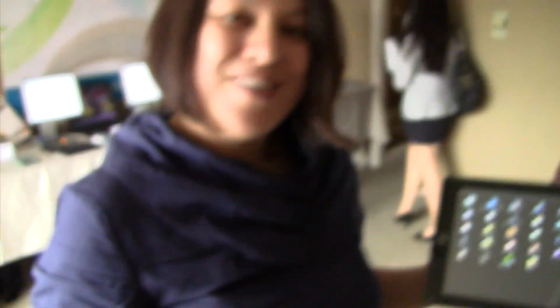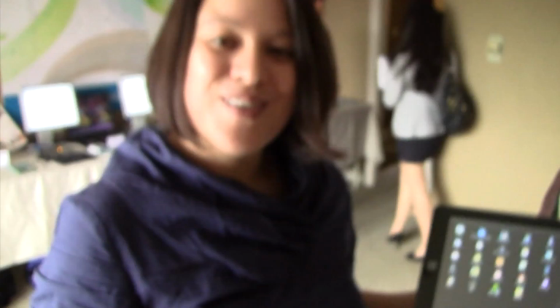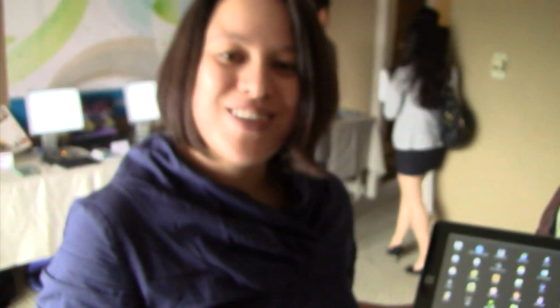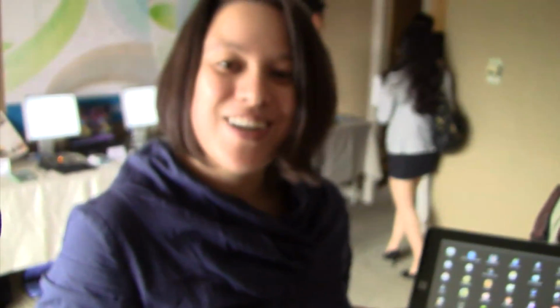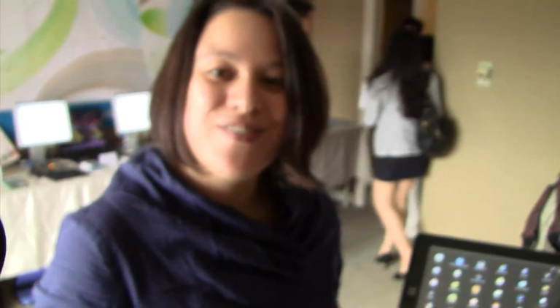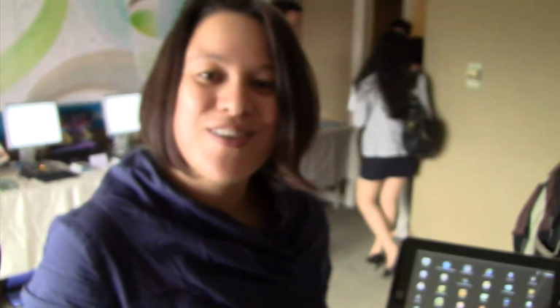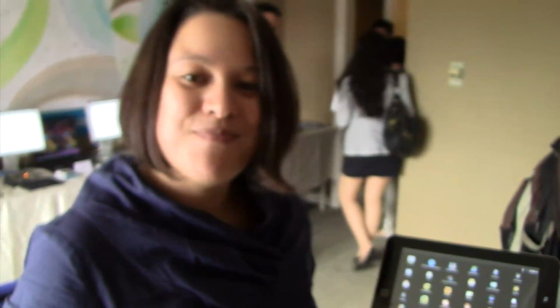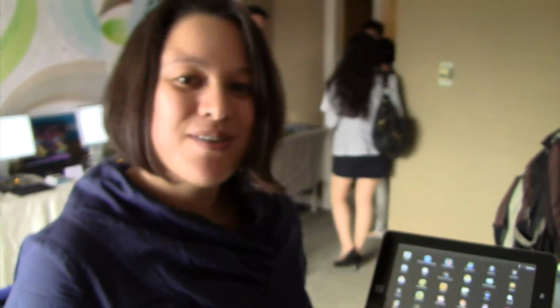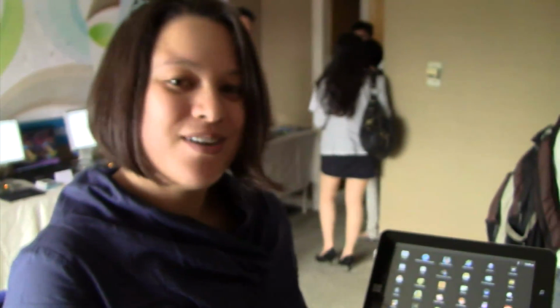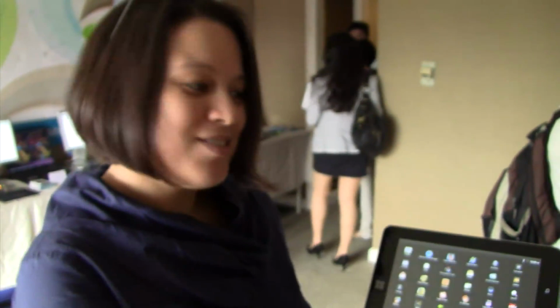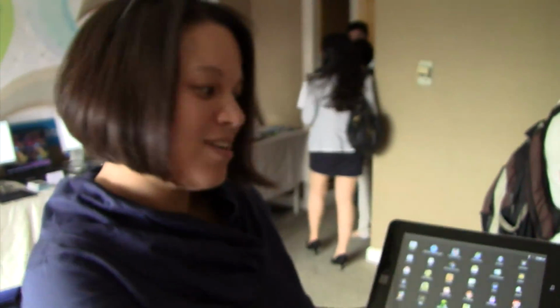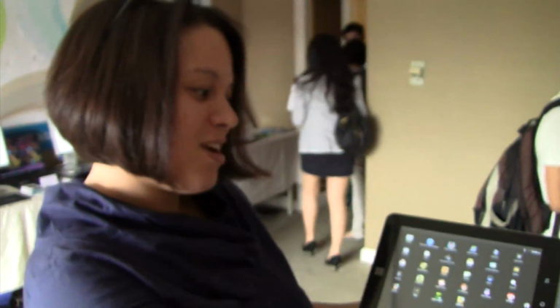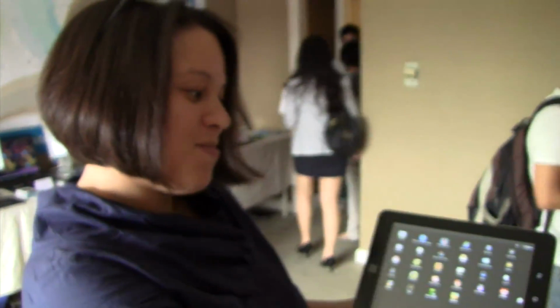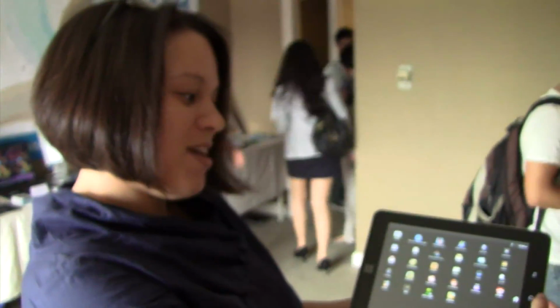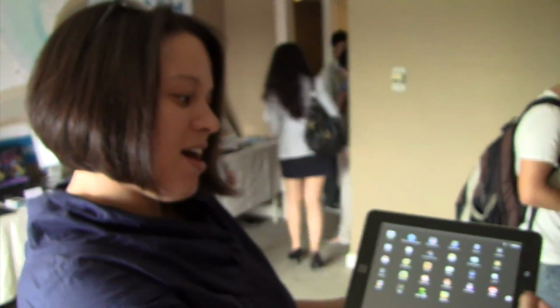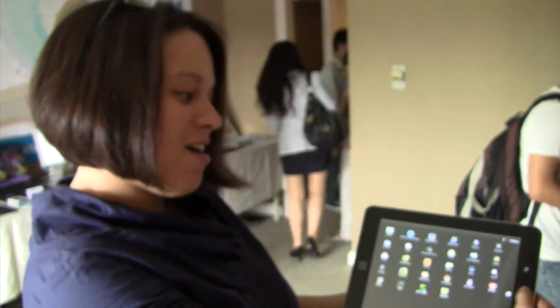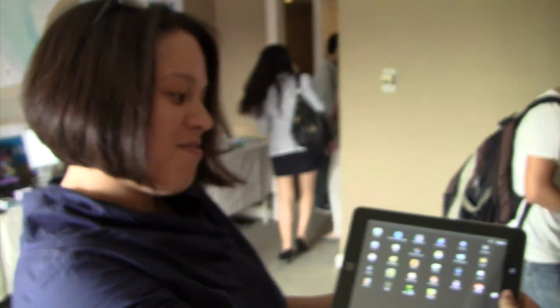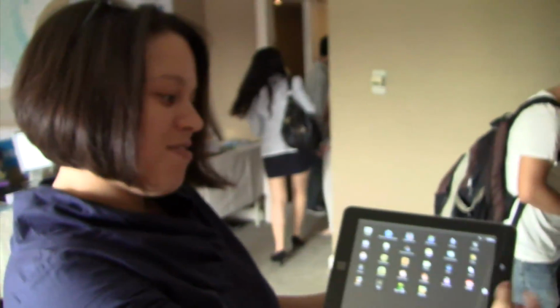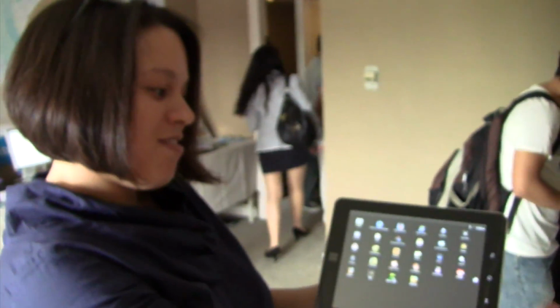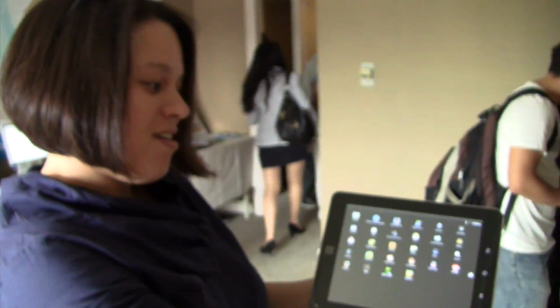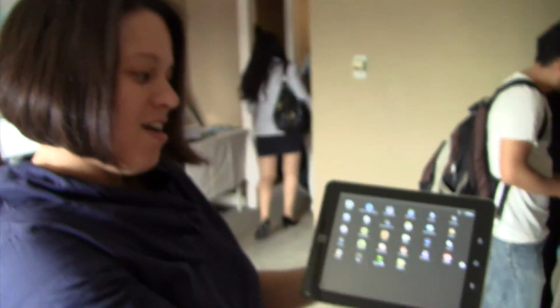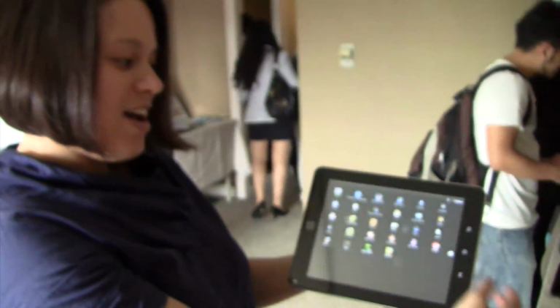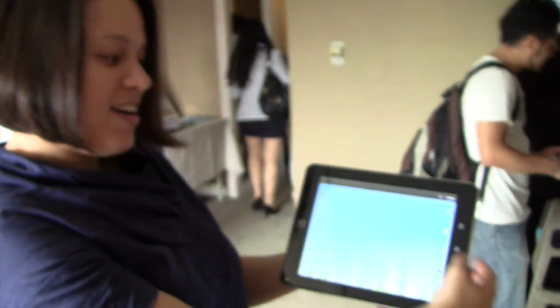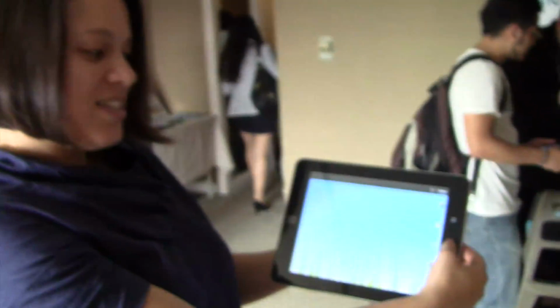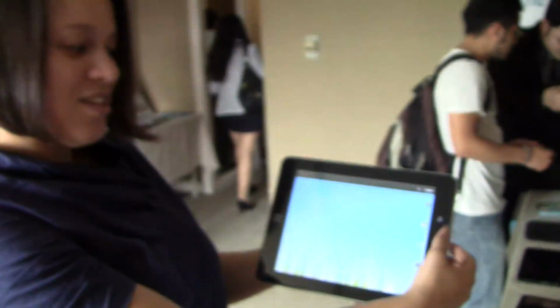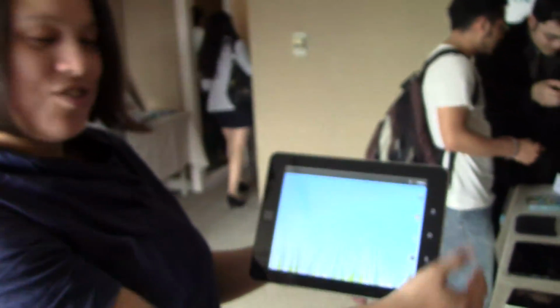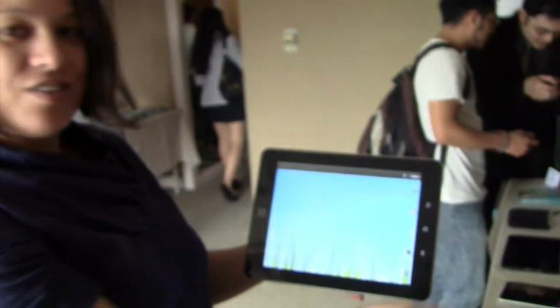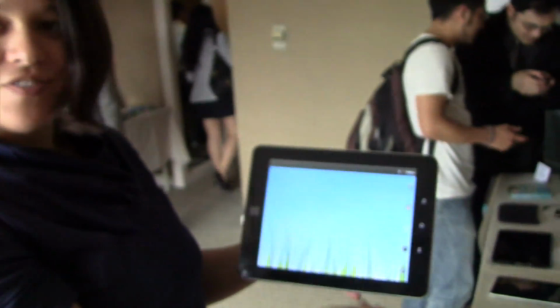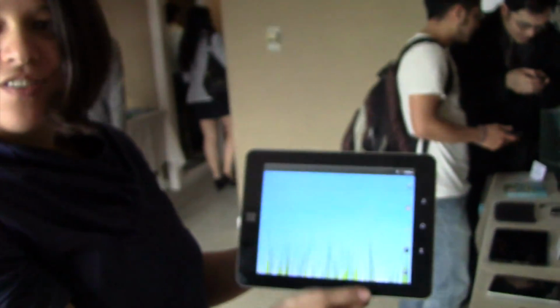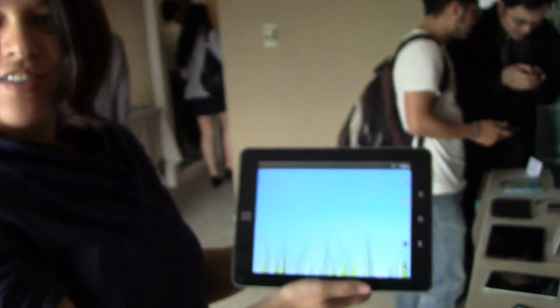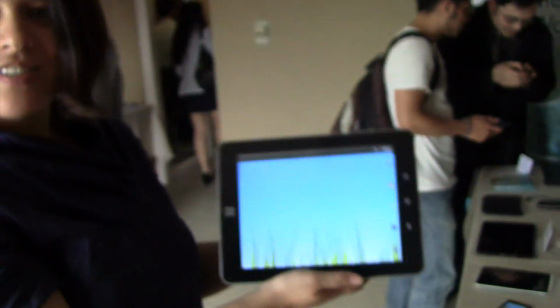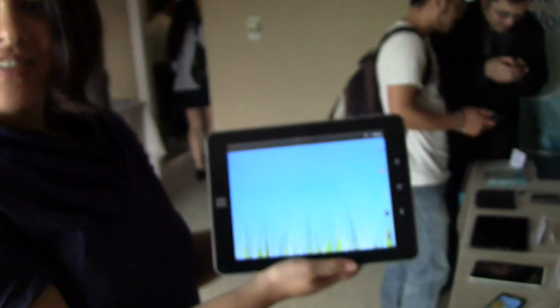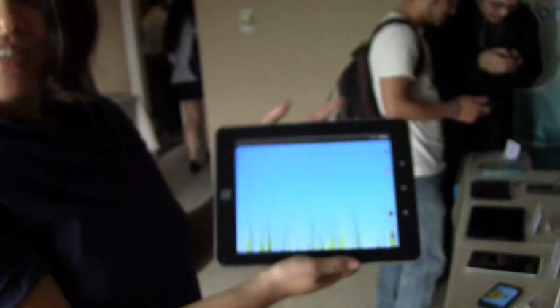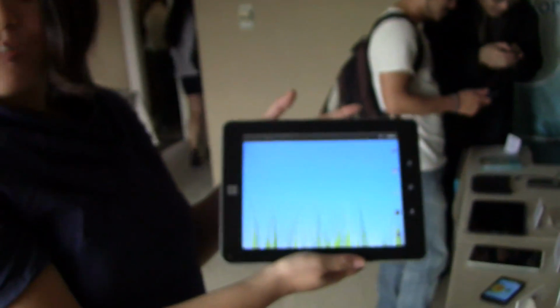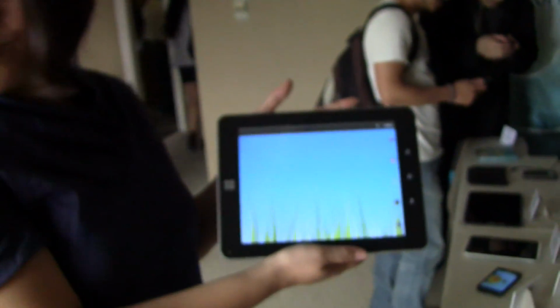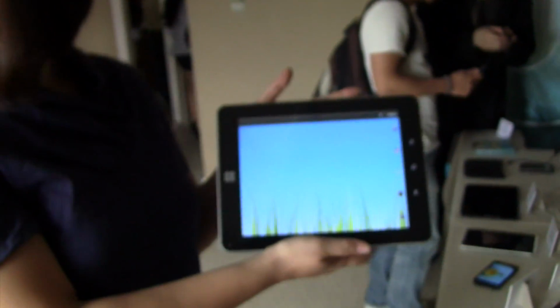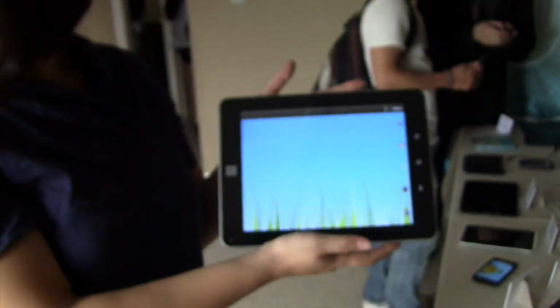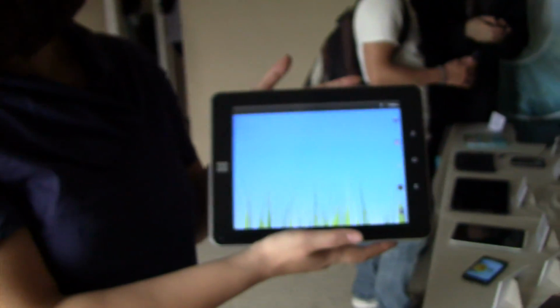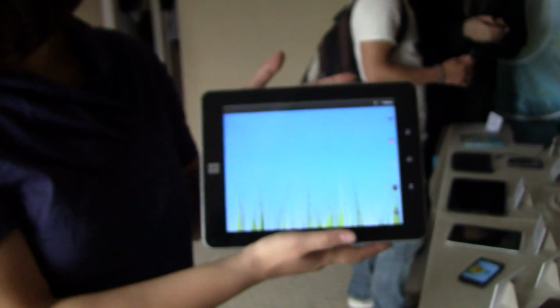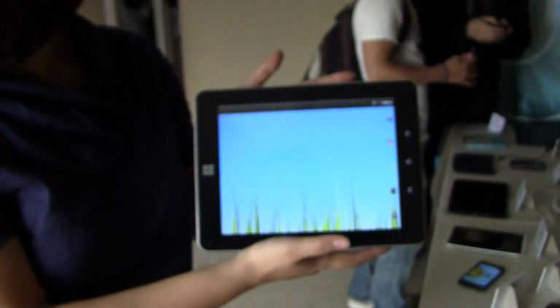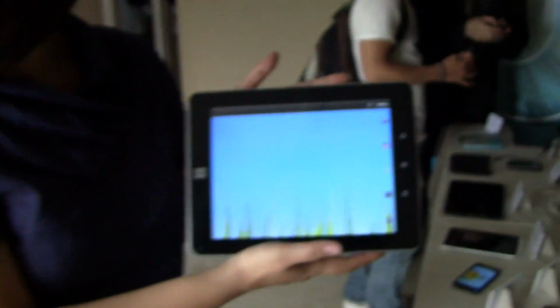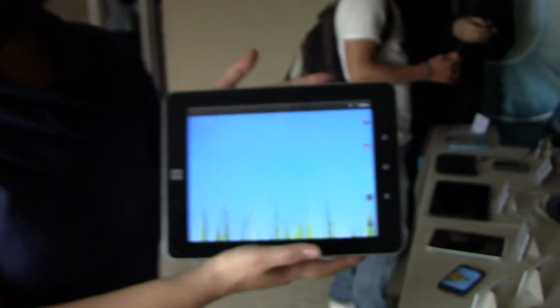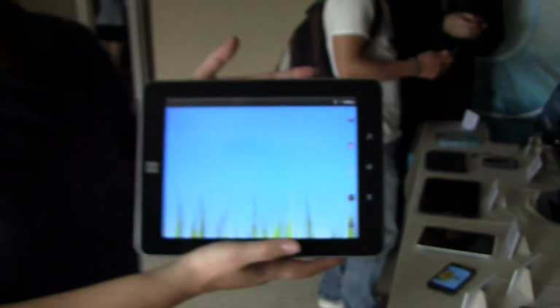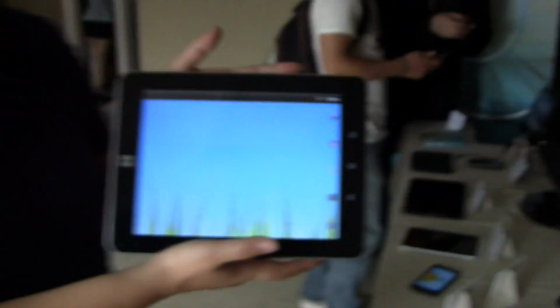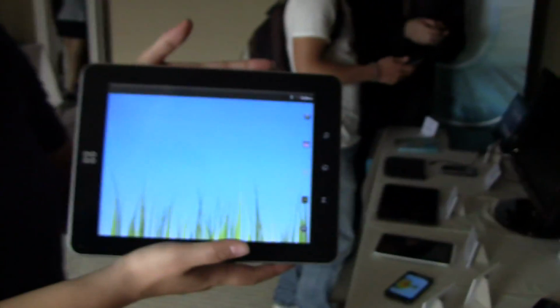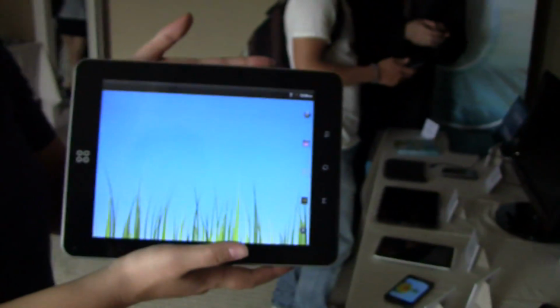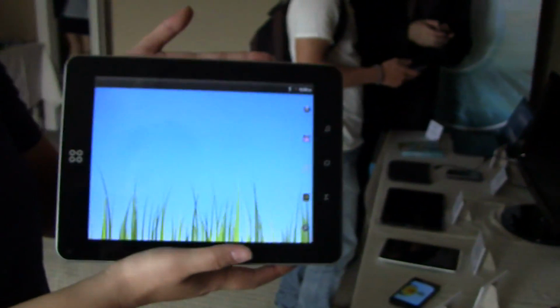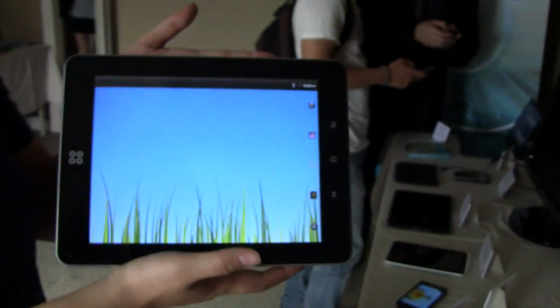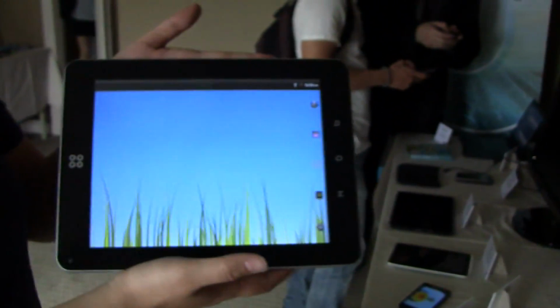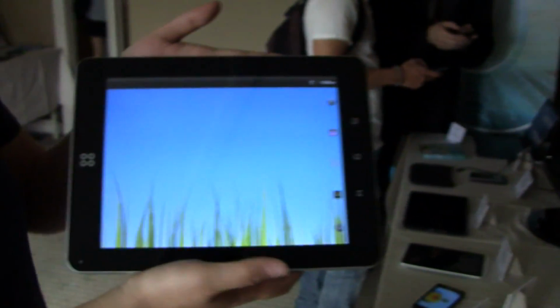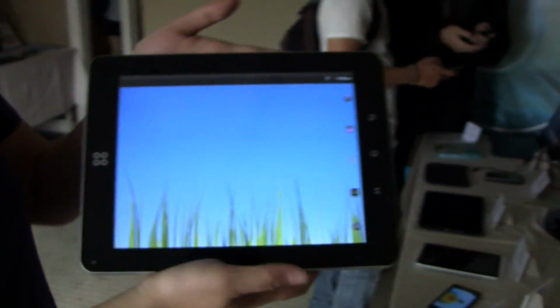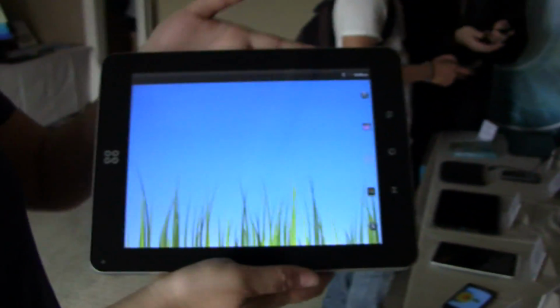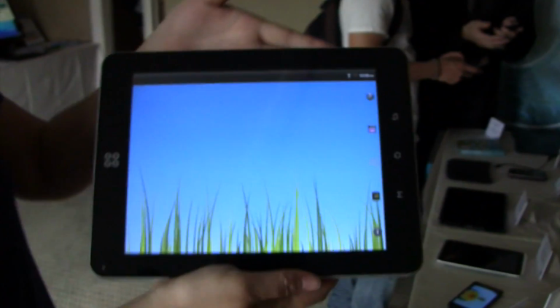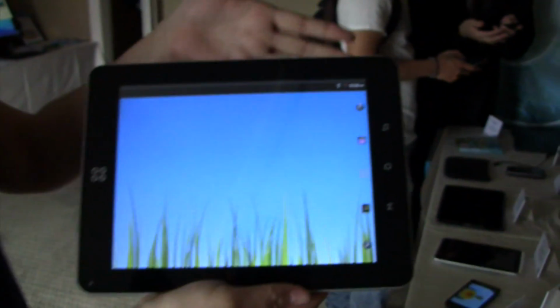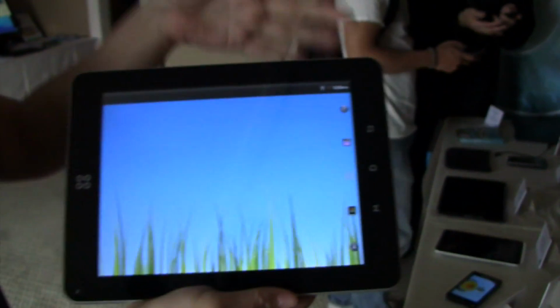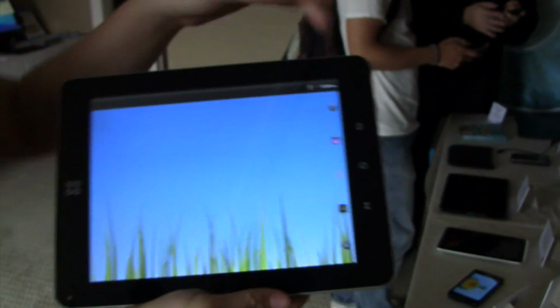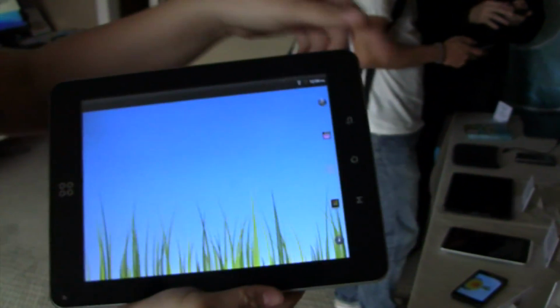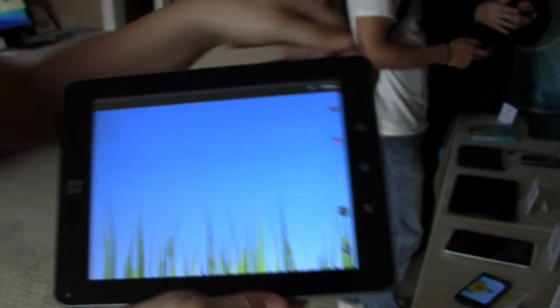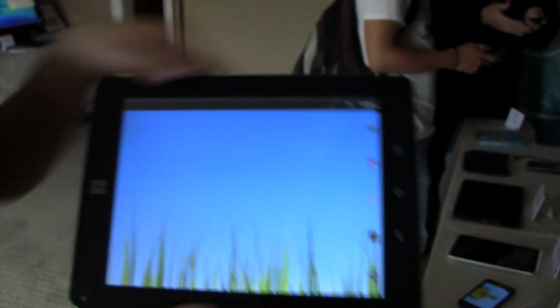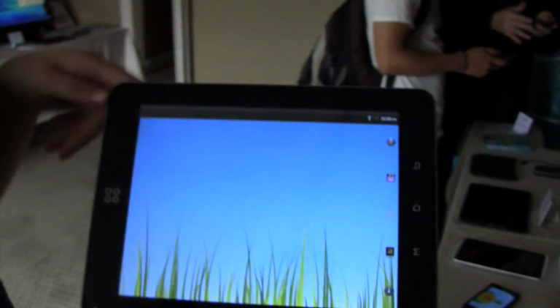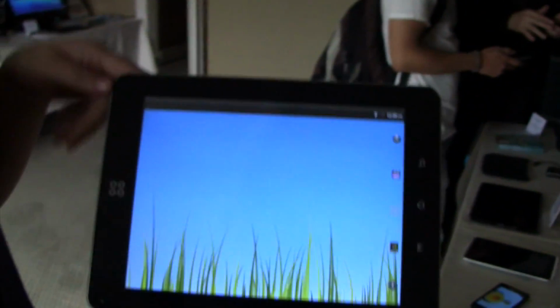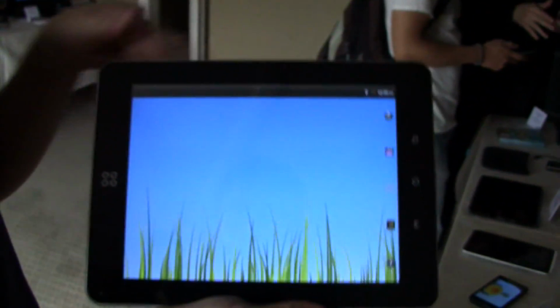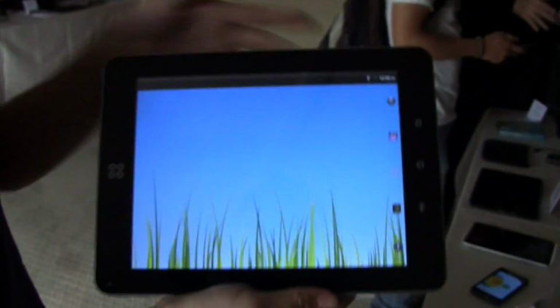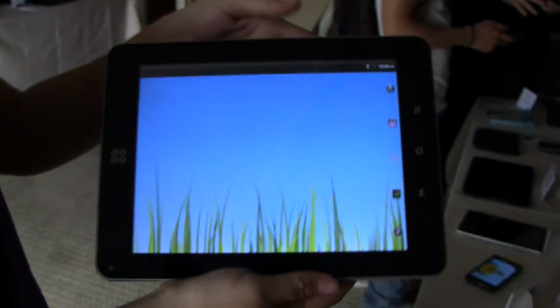Nicole Scott here for Netbook News, and here we have a nice little treat for you.